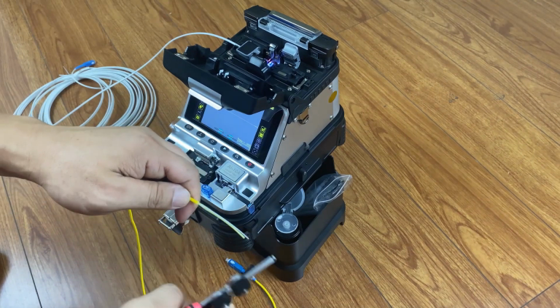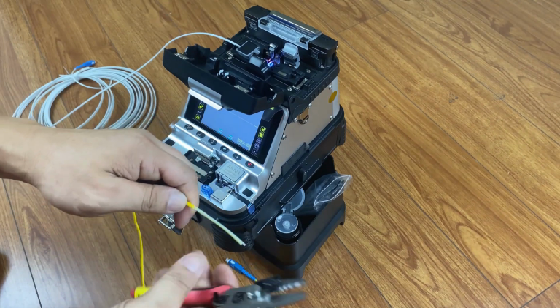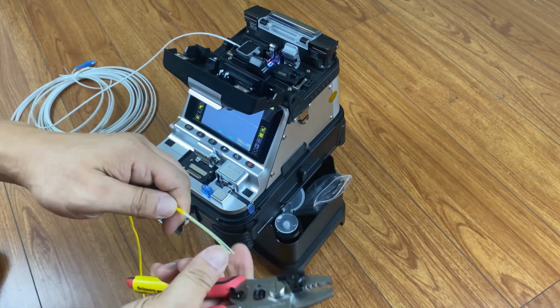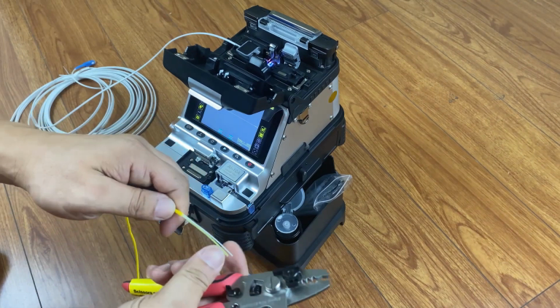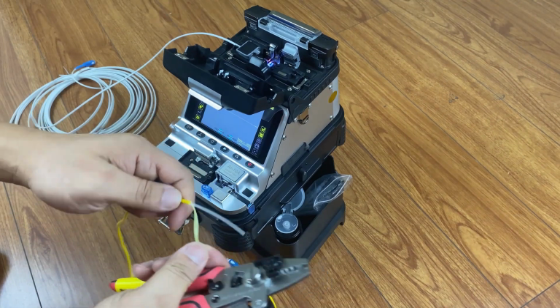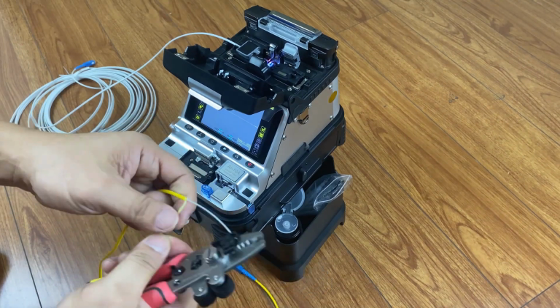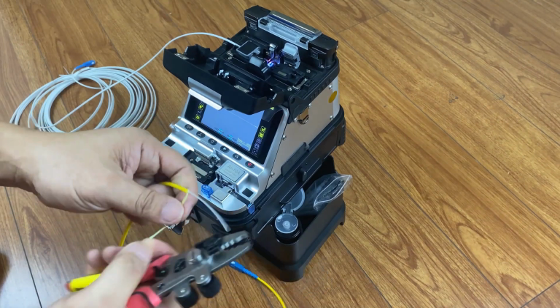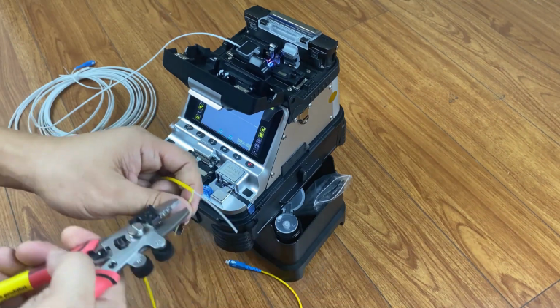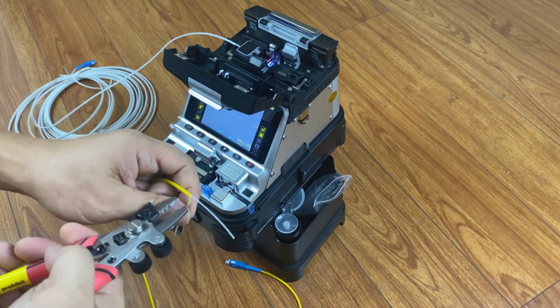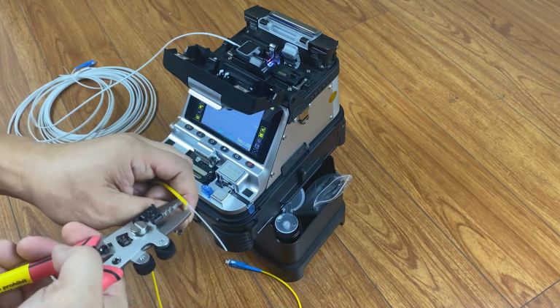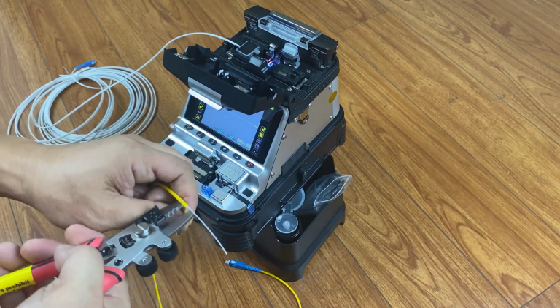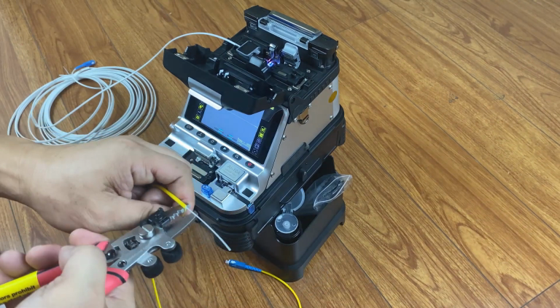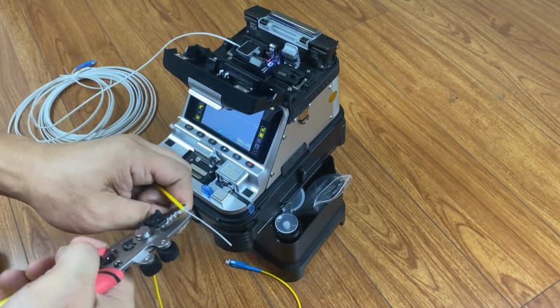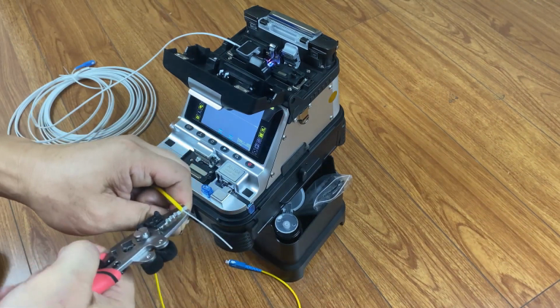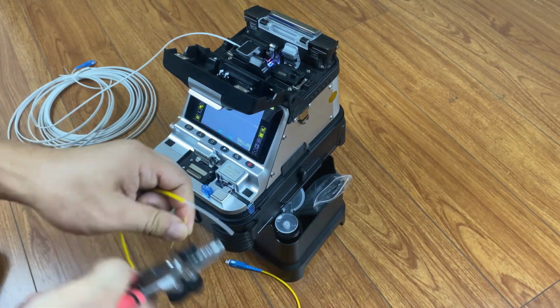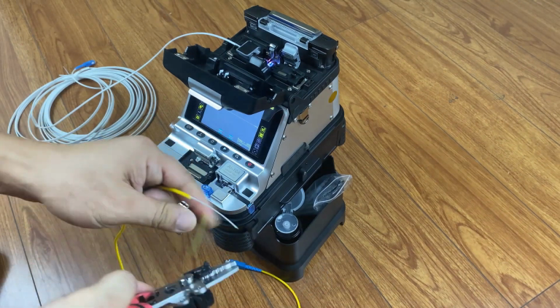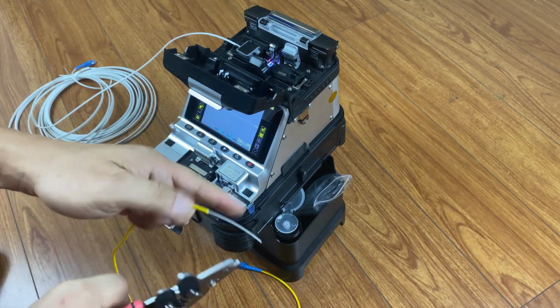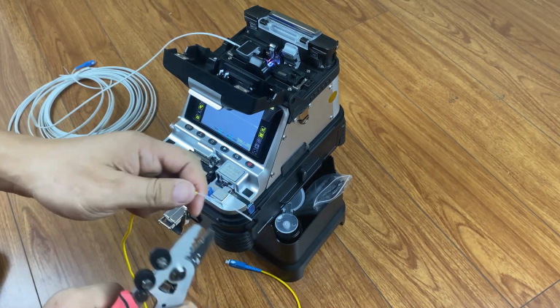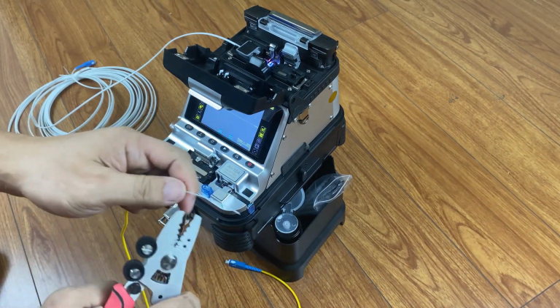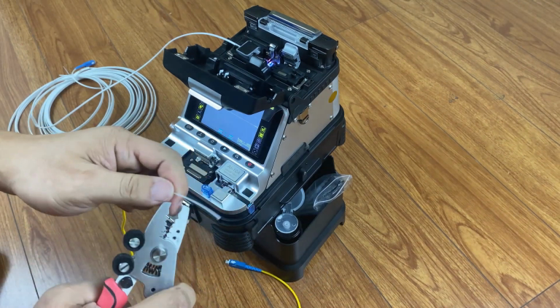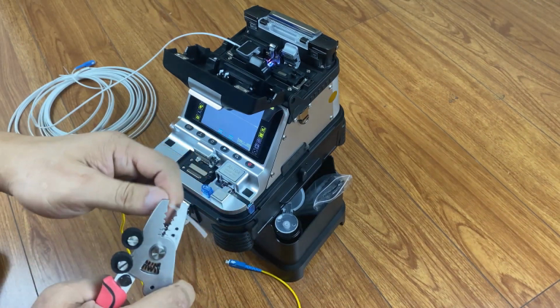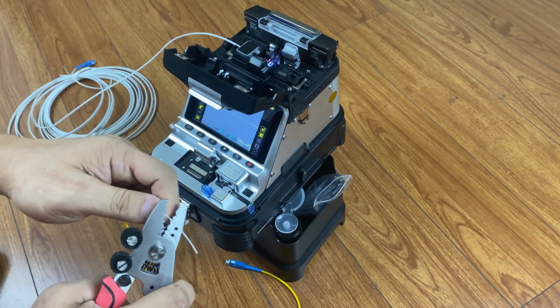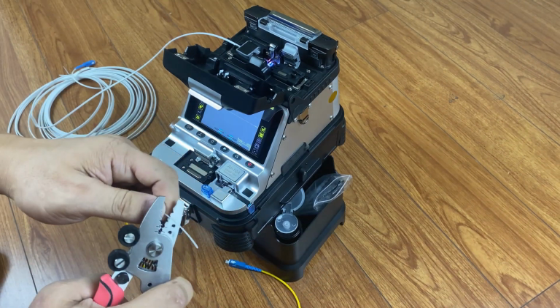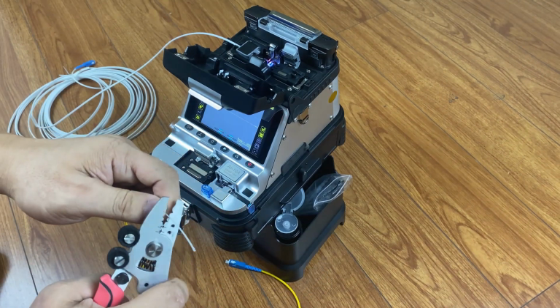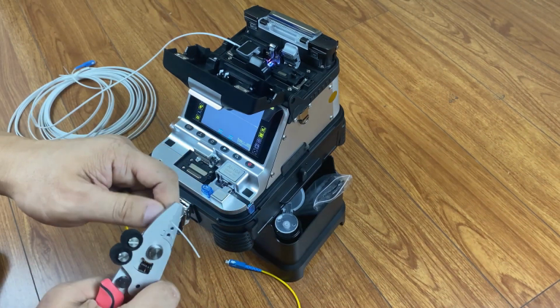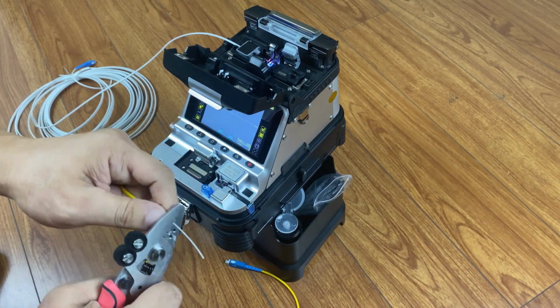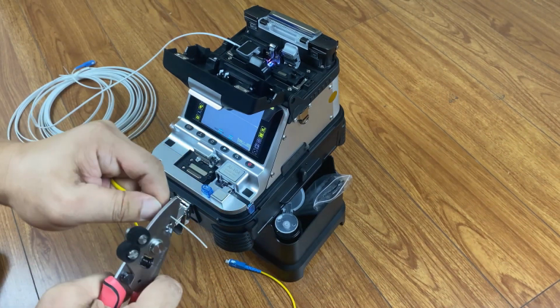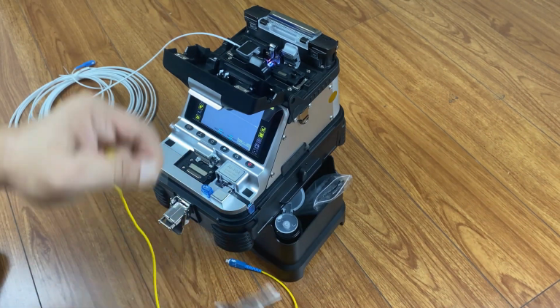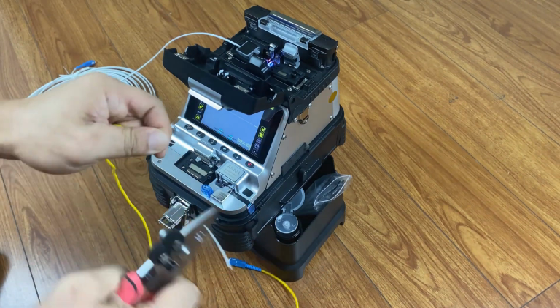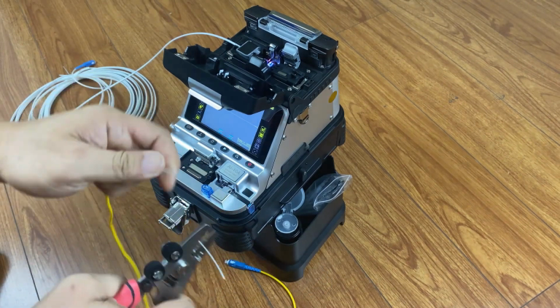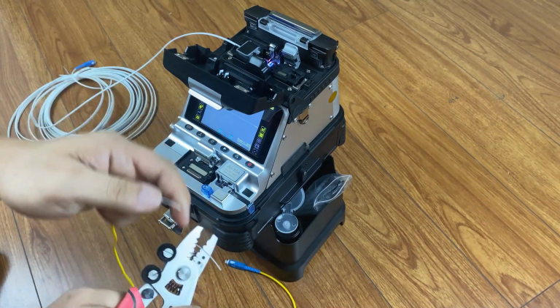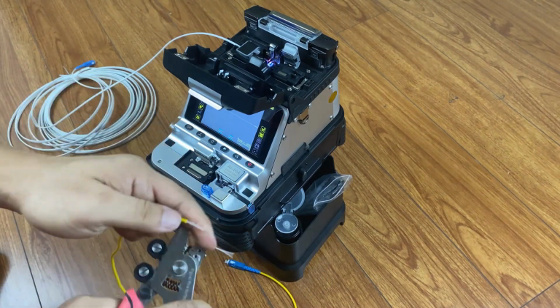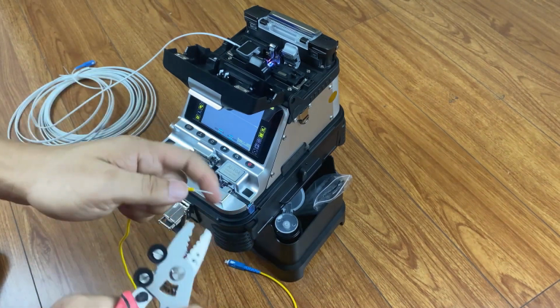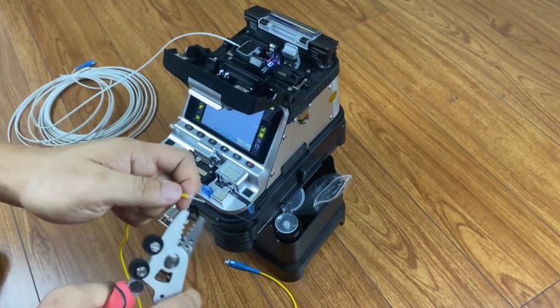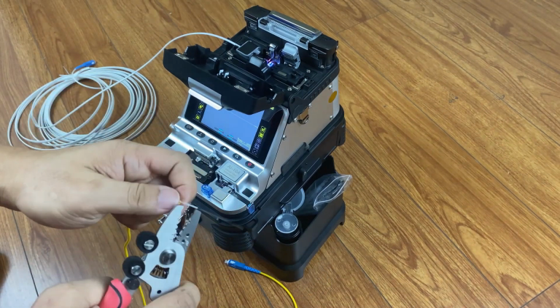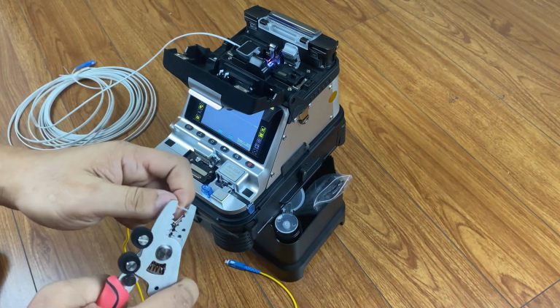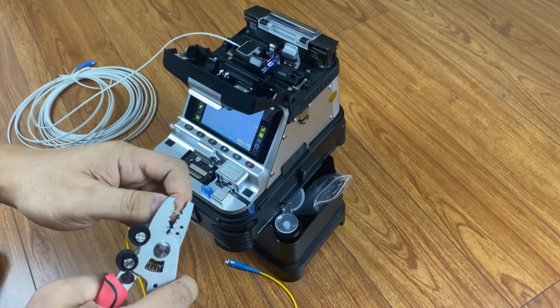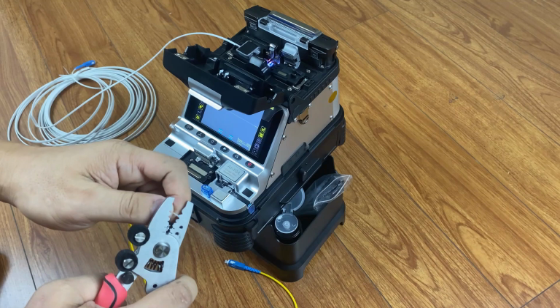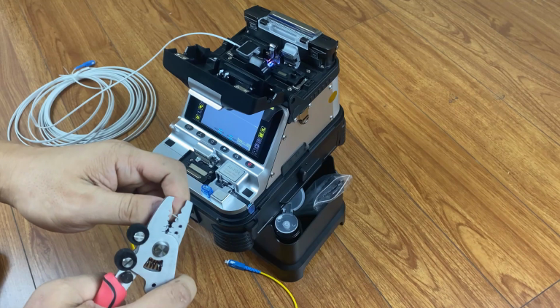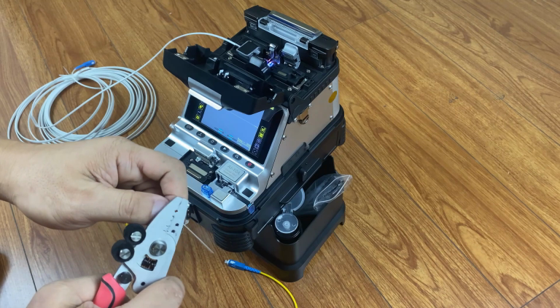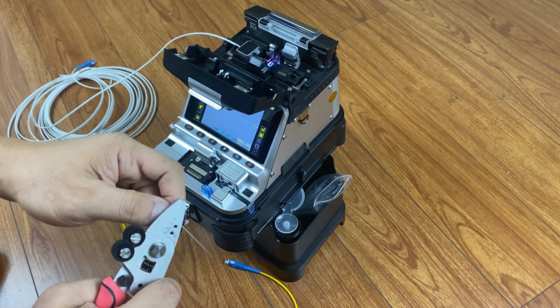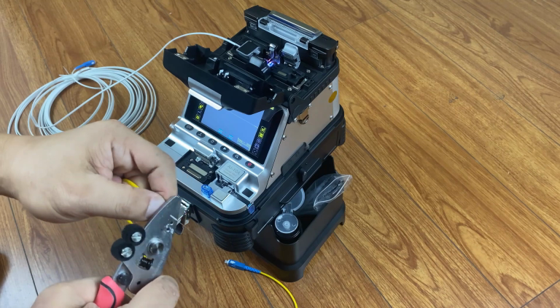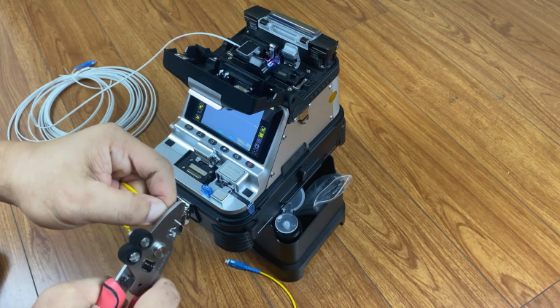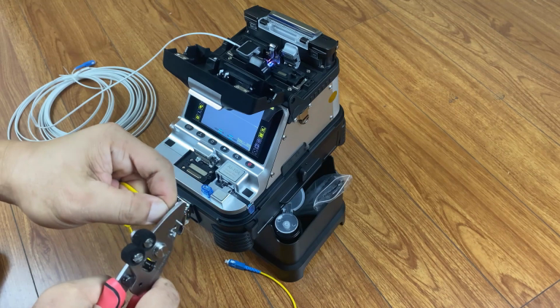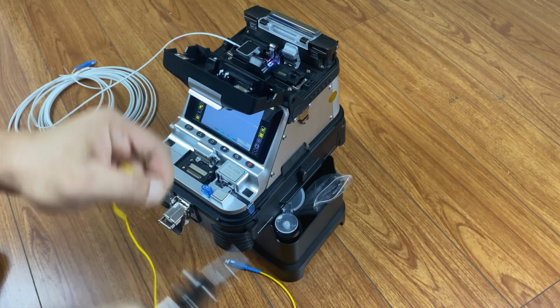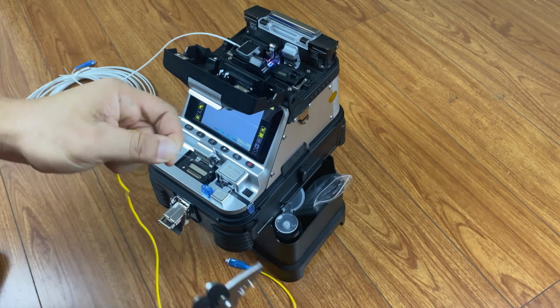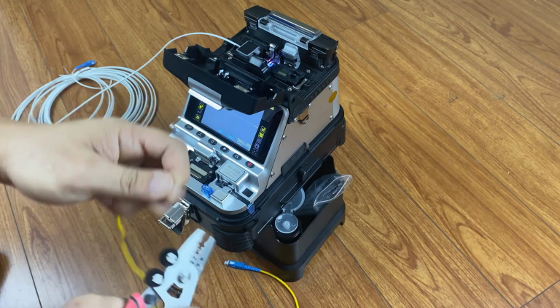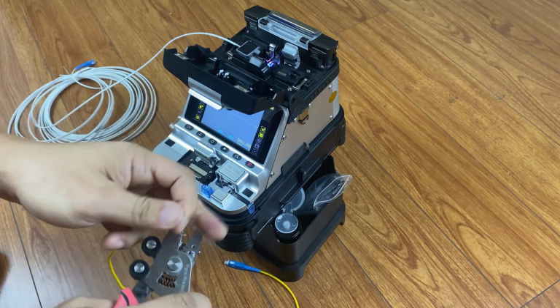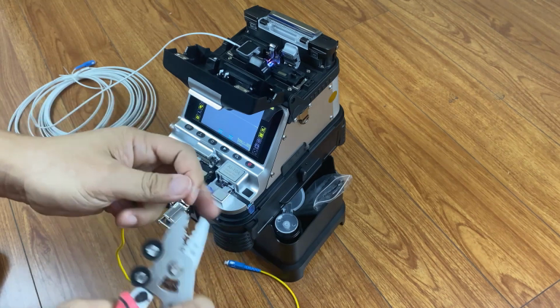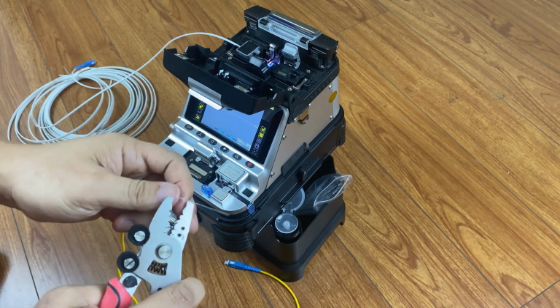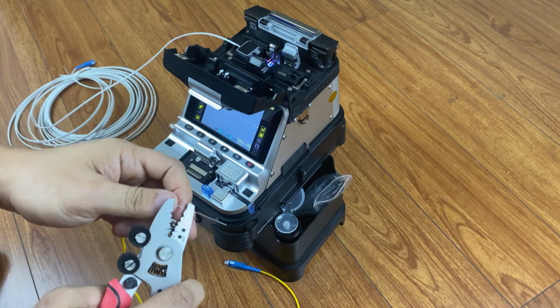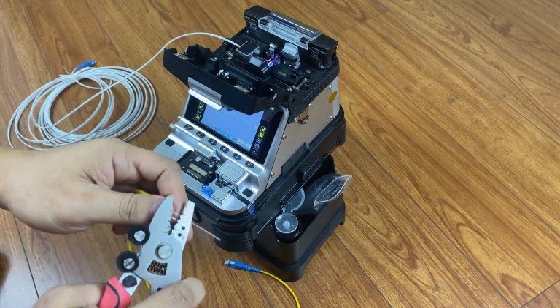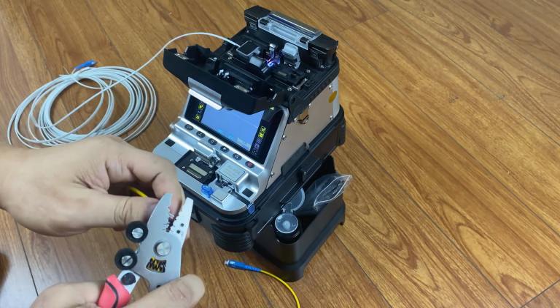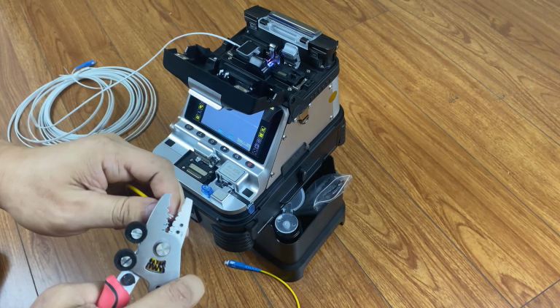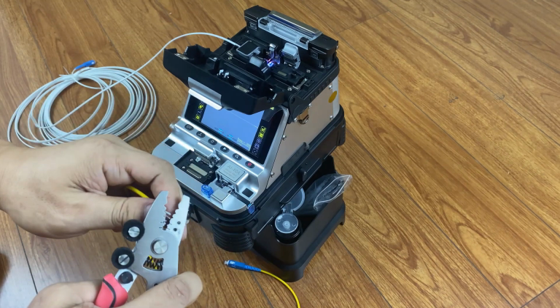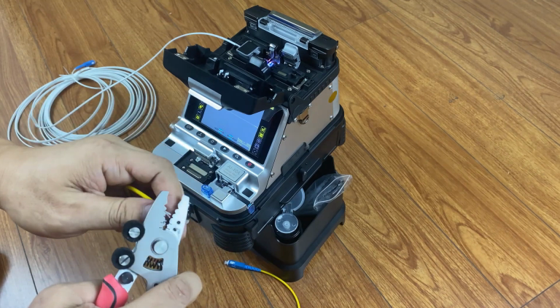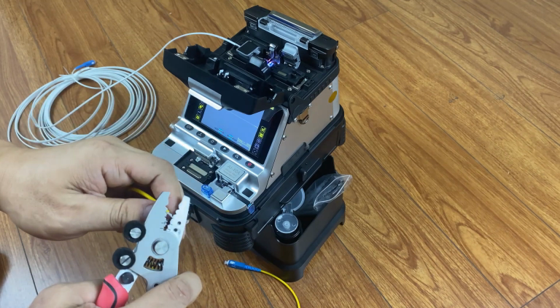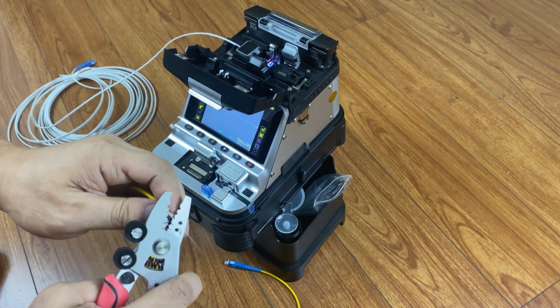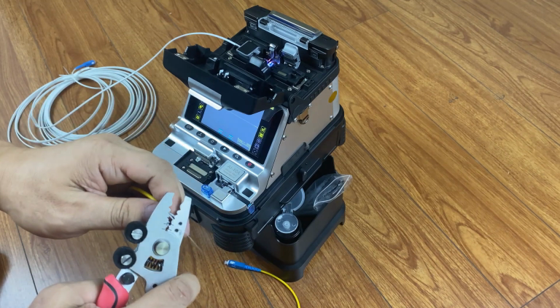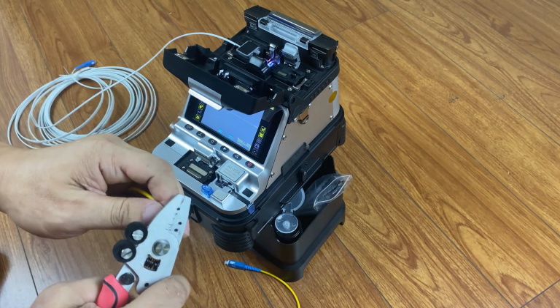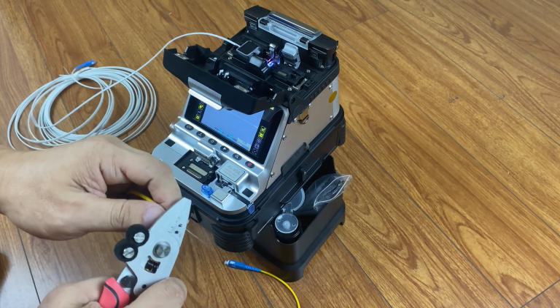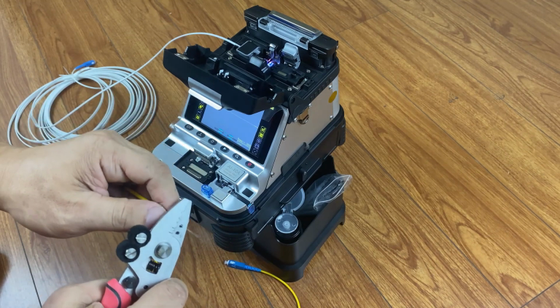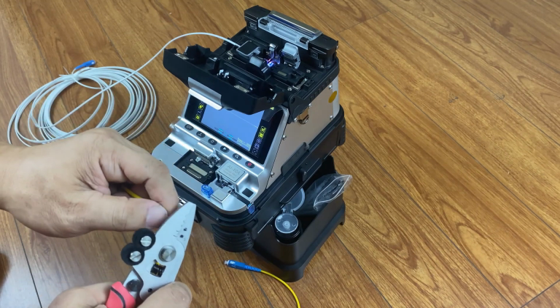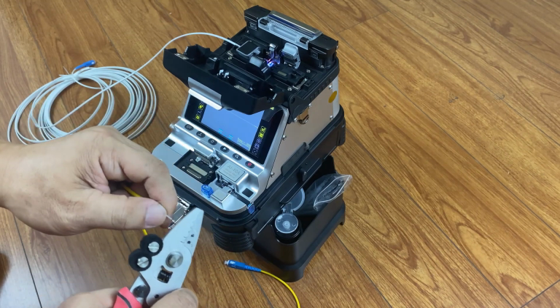Use the stripper to remove the jumper cable jacket. Remove the cladding and then clean the fibre.